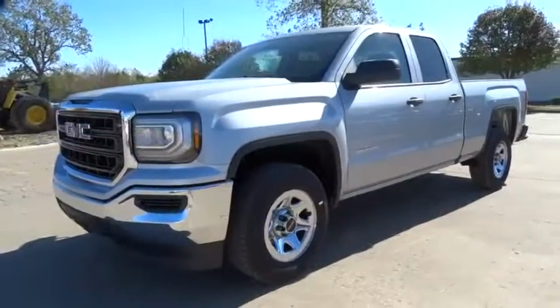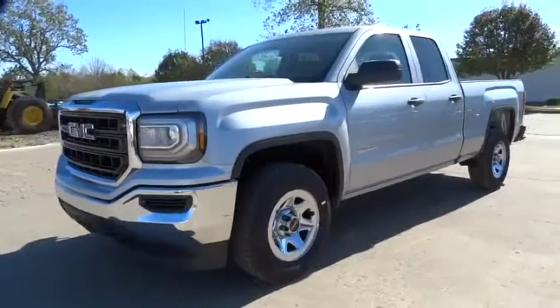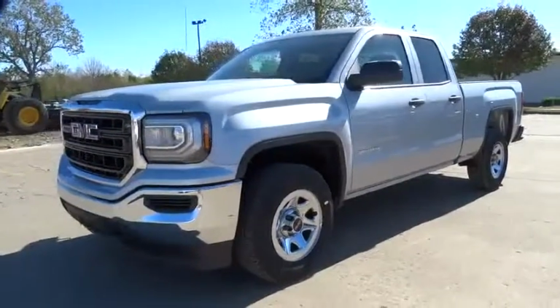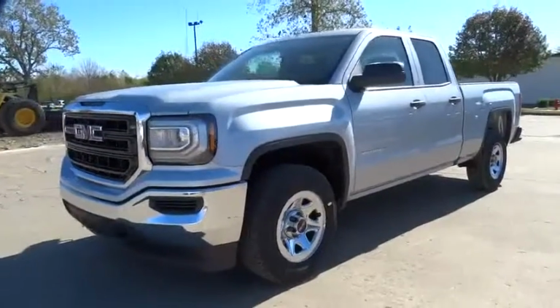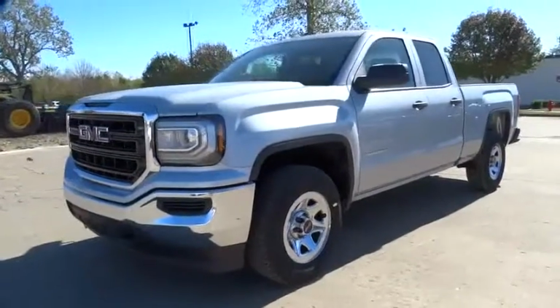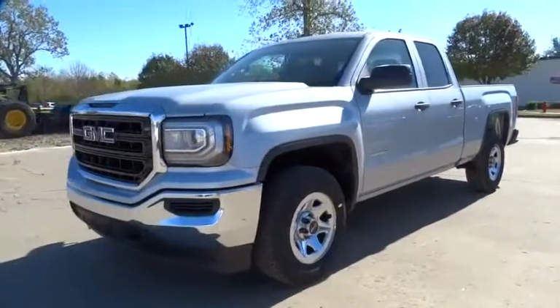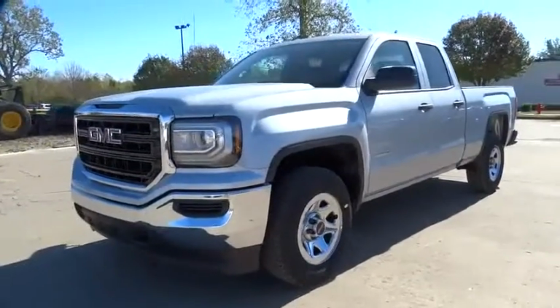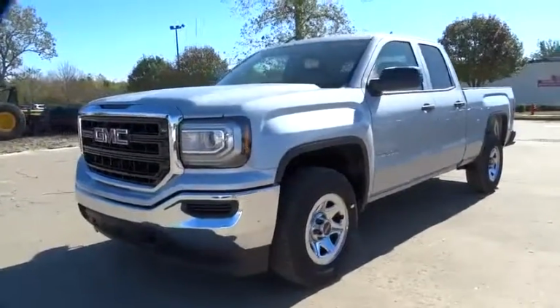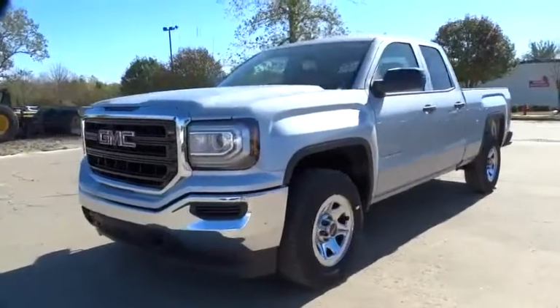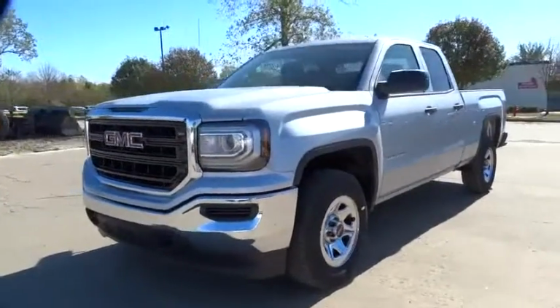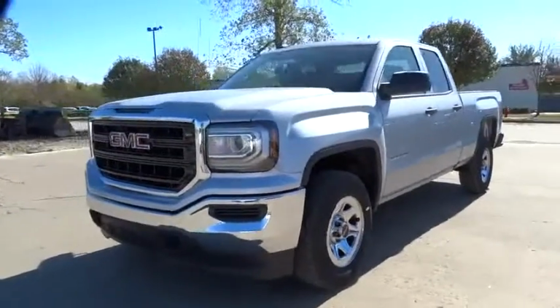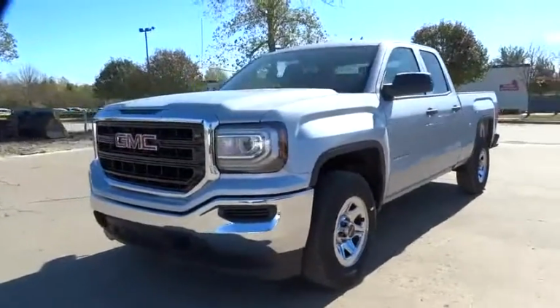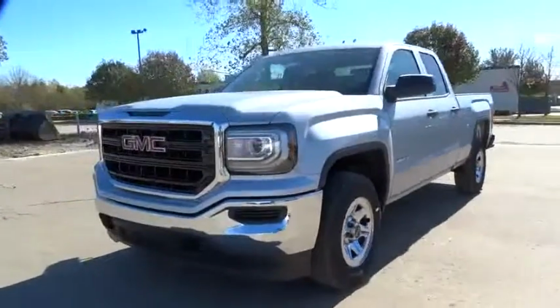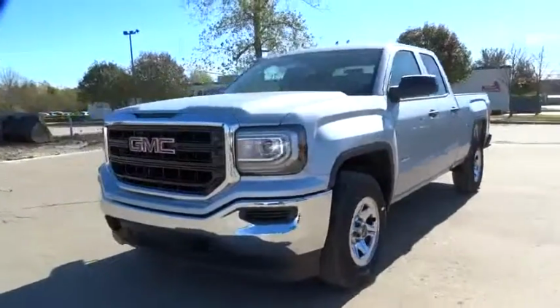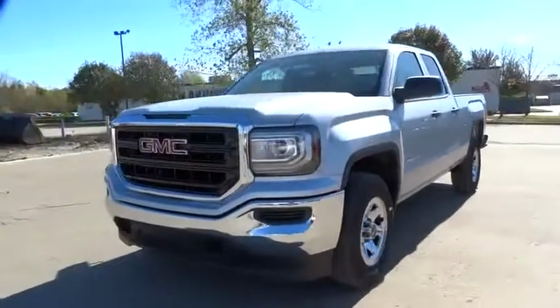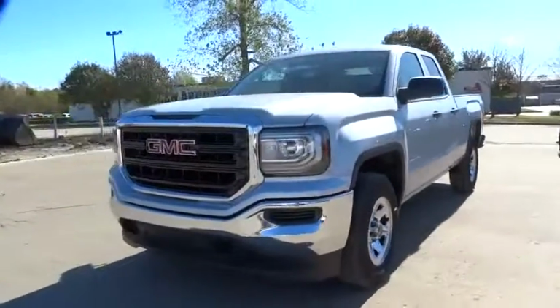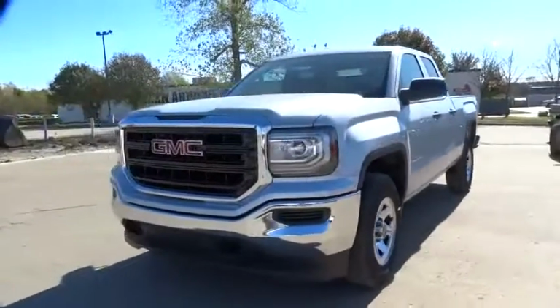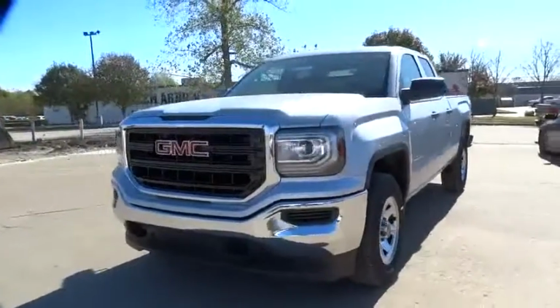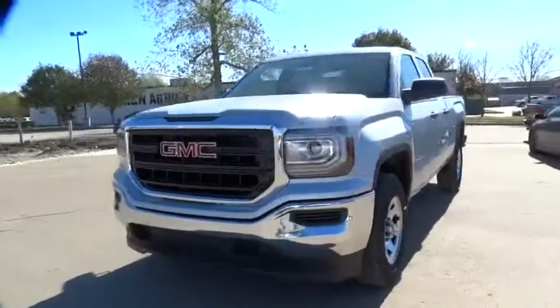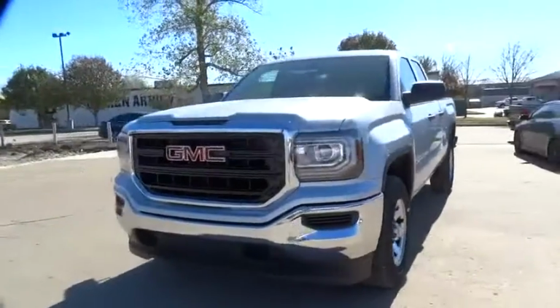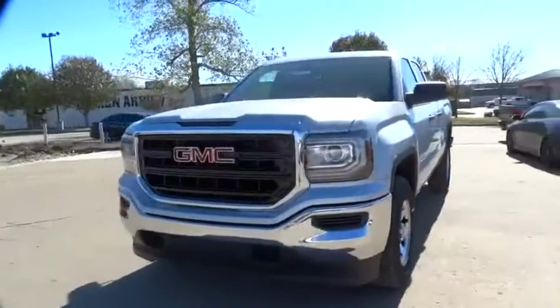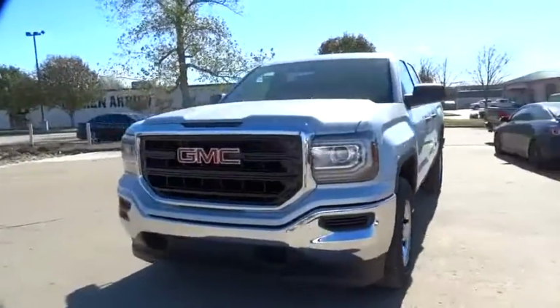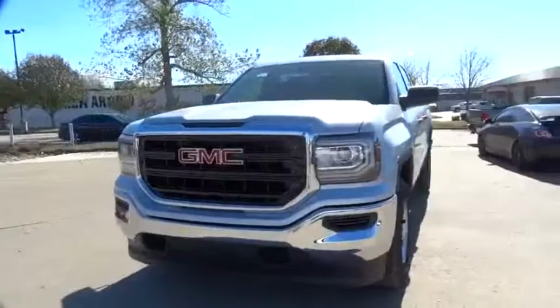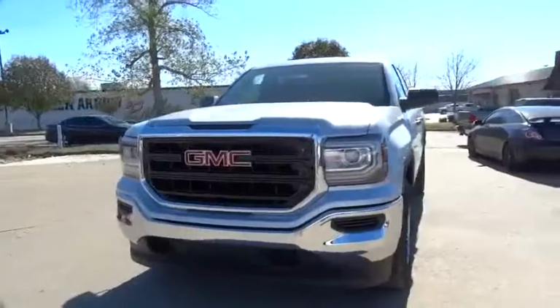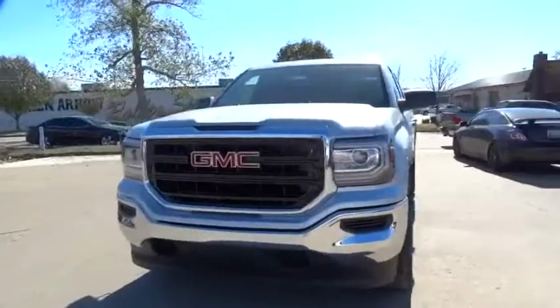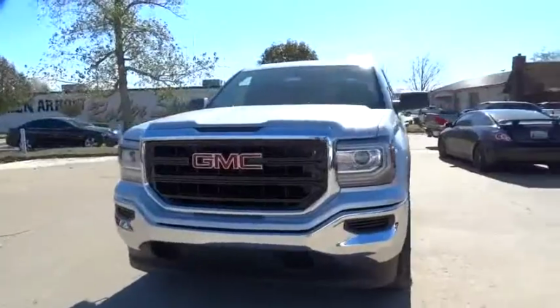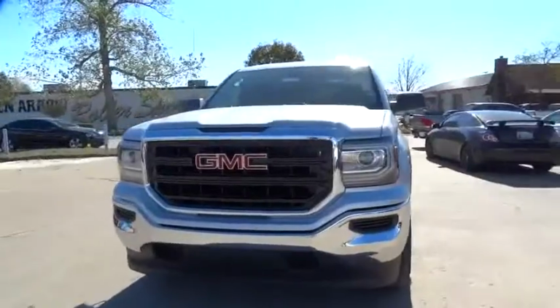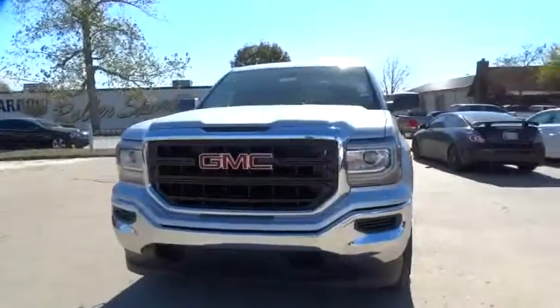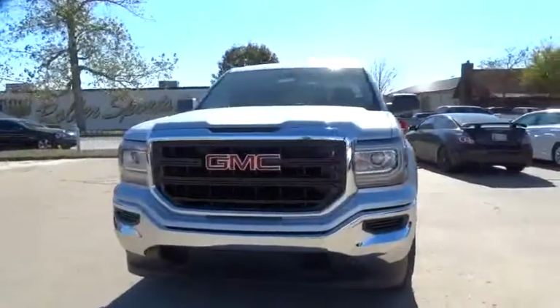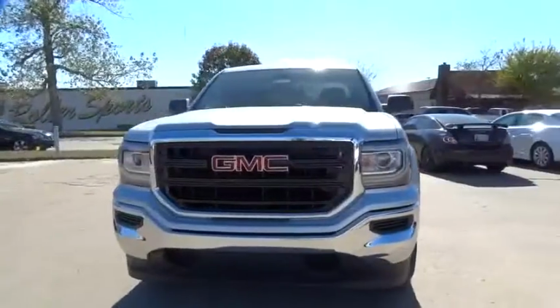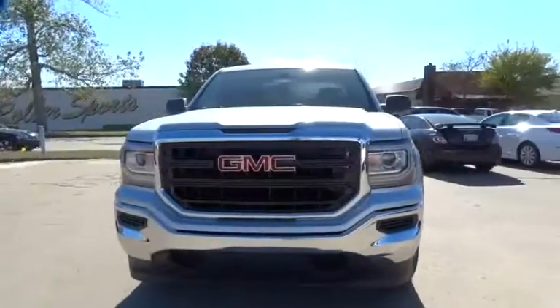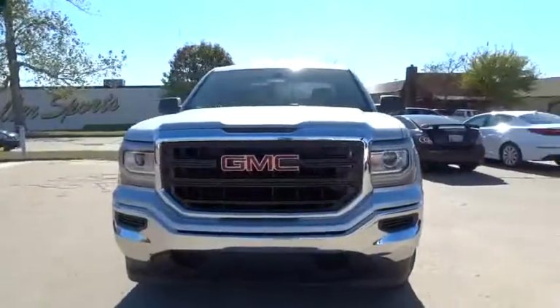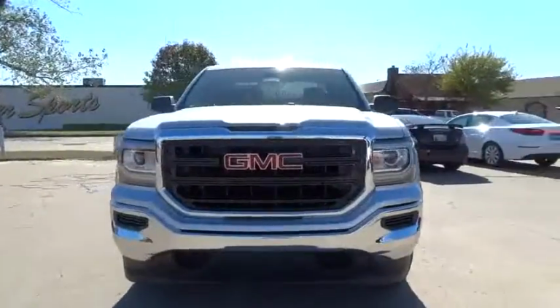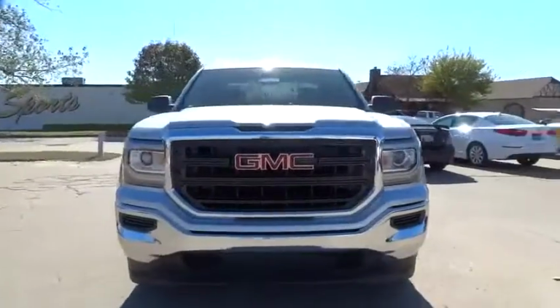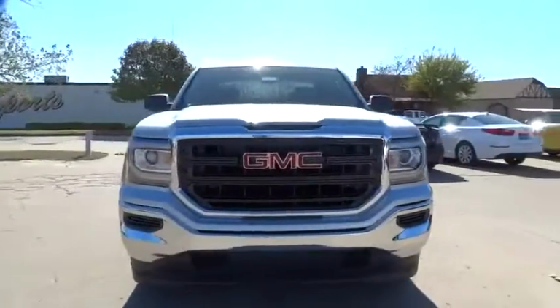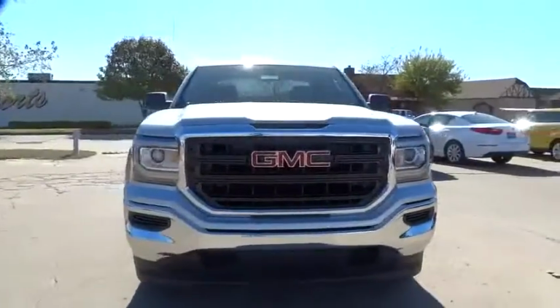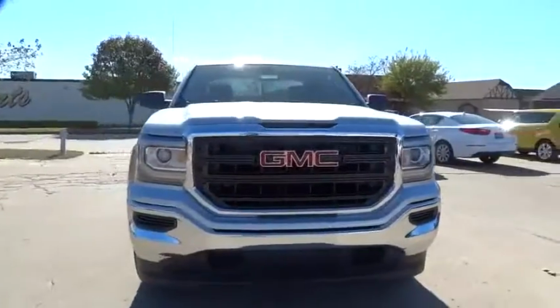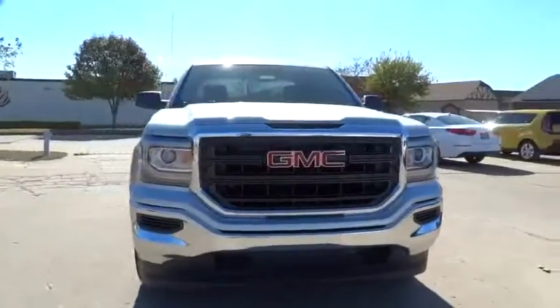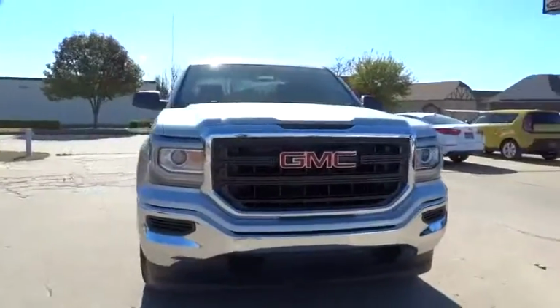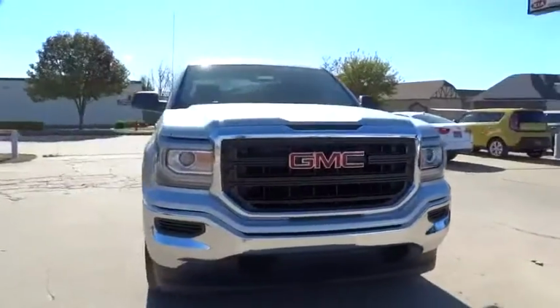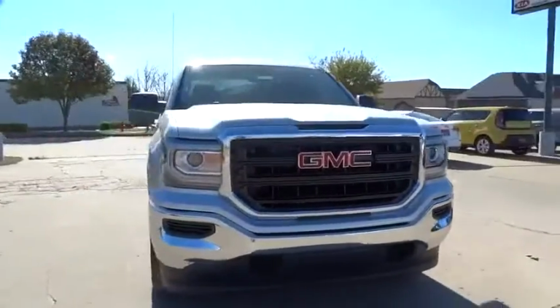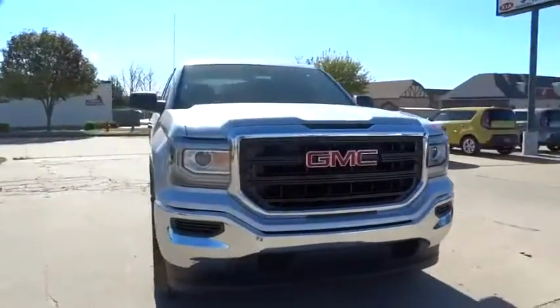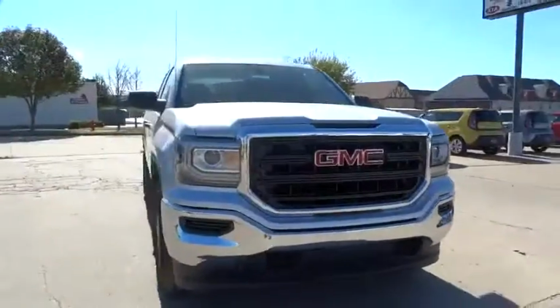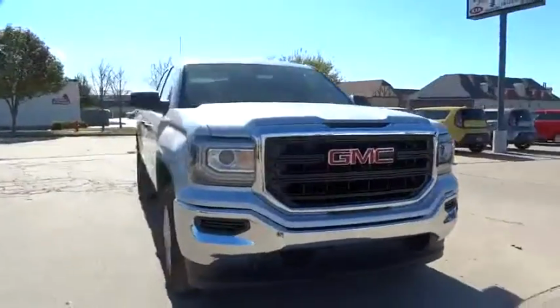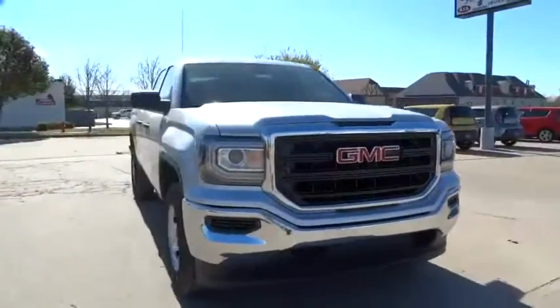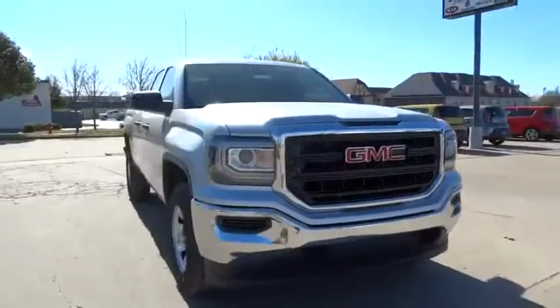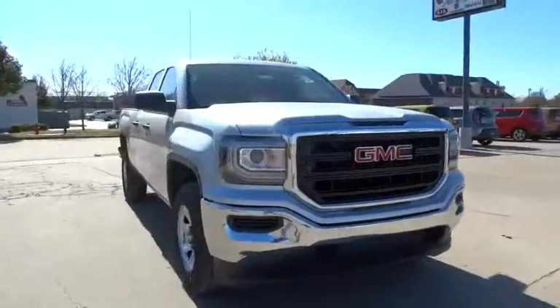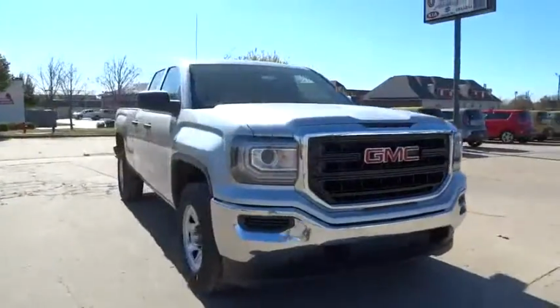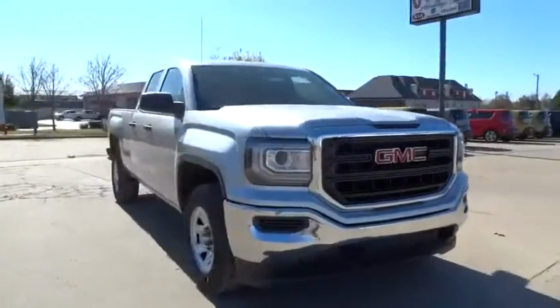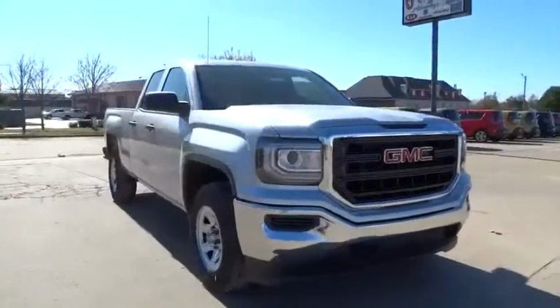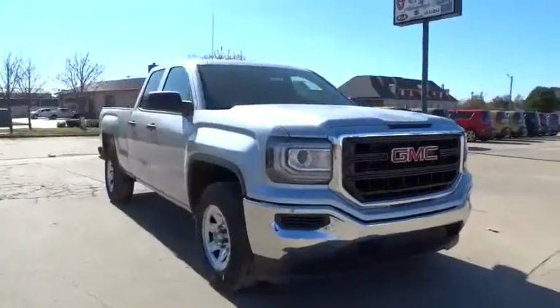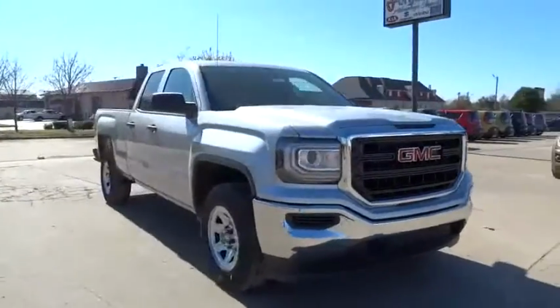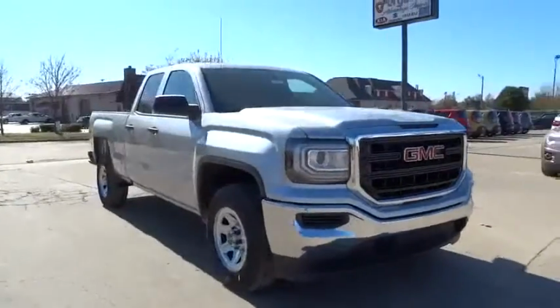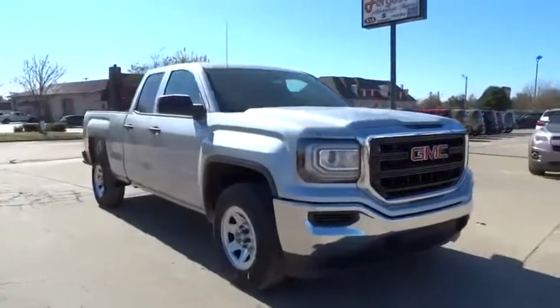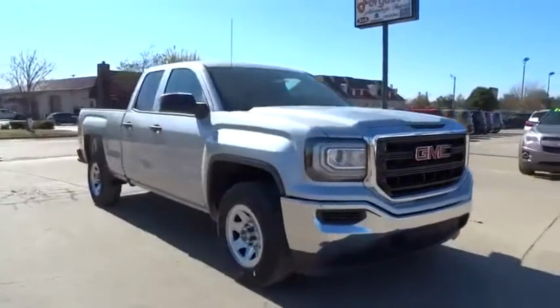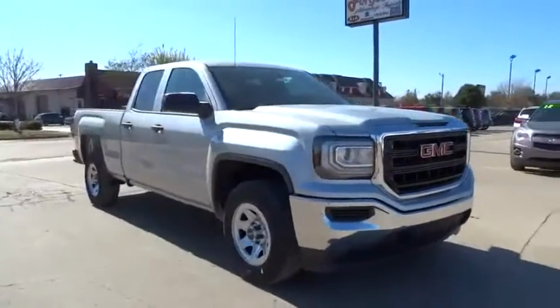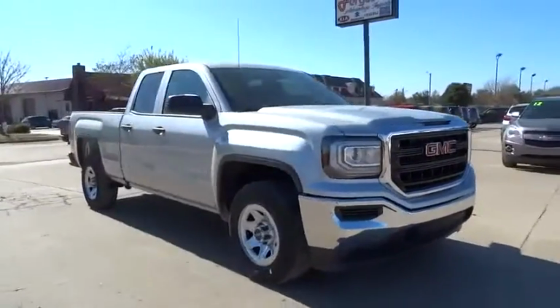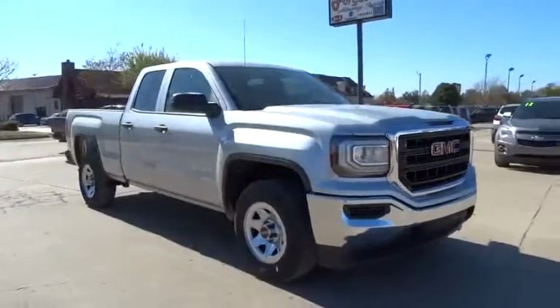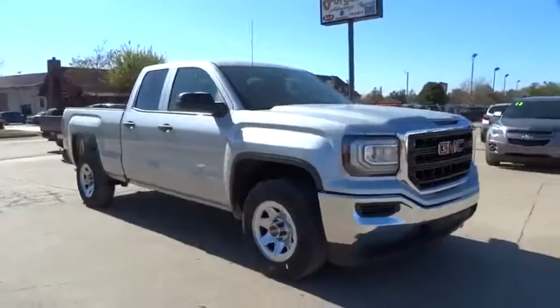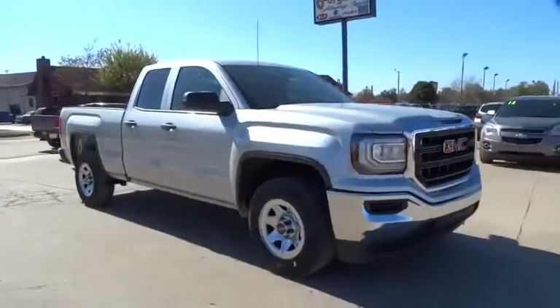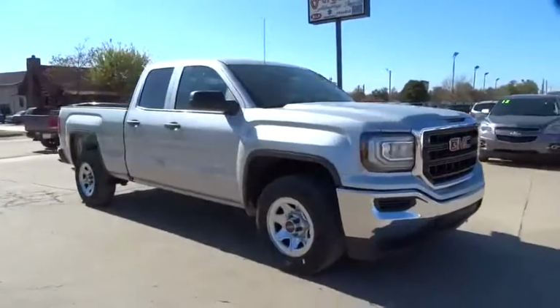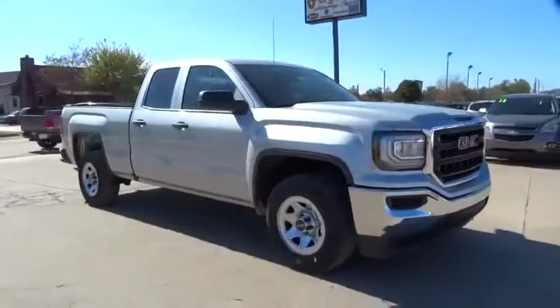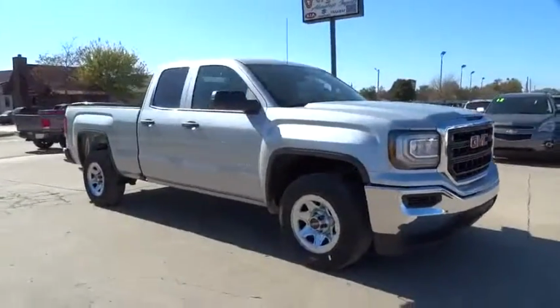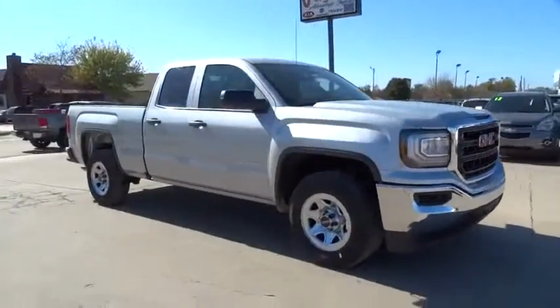2016 Sierra 1500. The Sierra 1500 offers a 5-star frontal and side crash test rating.